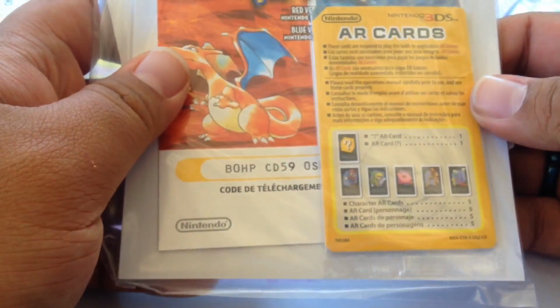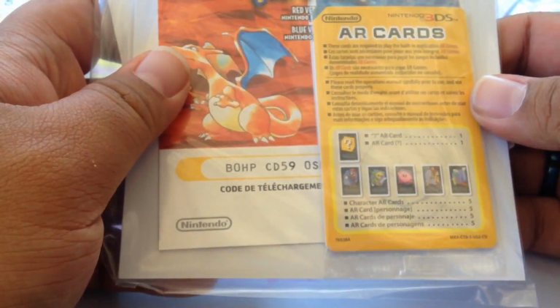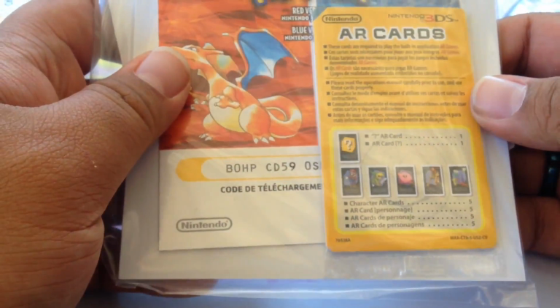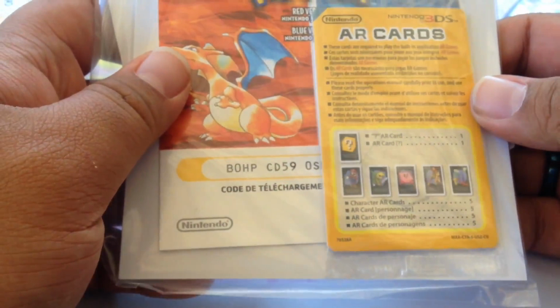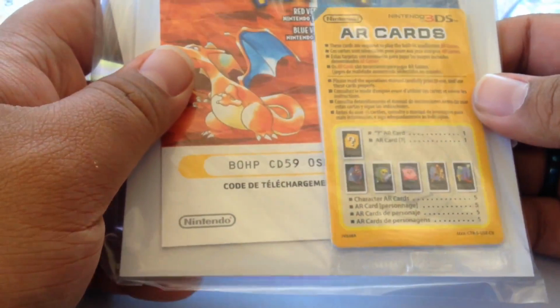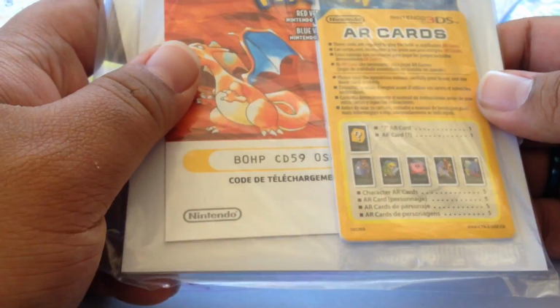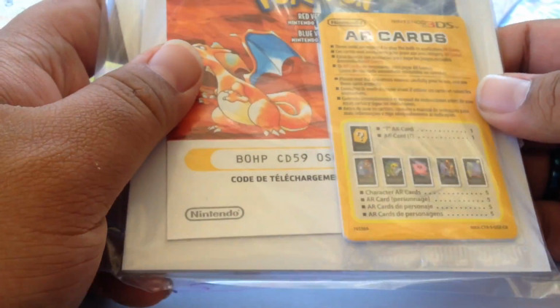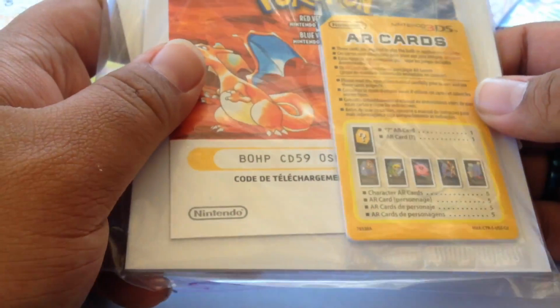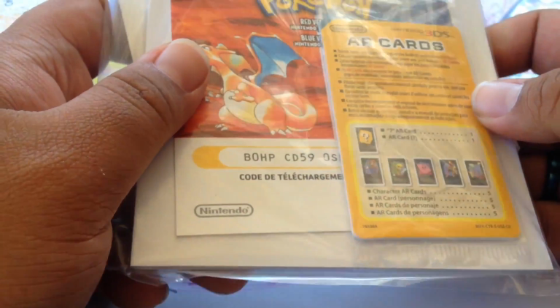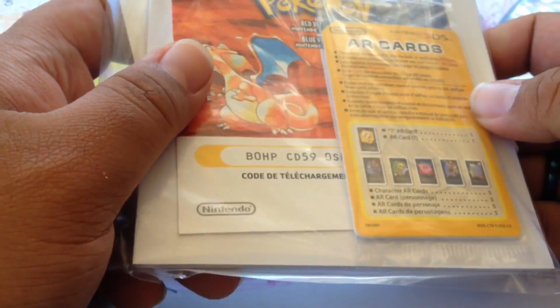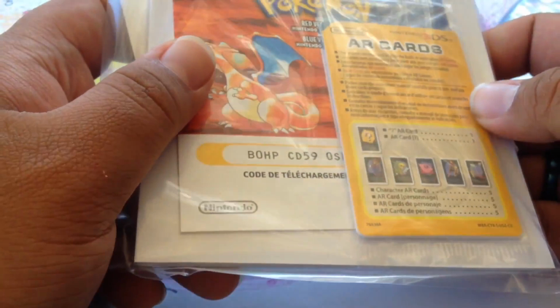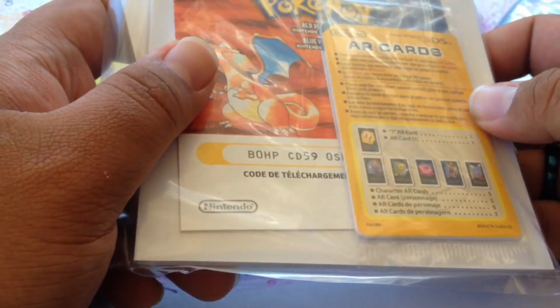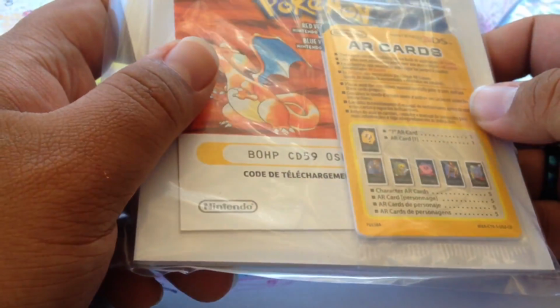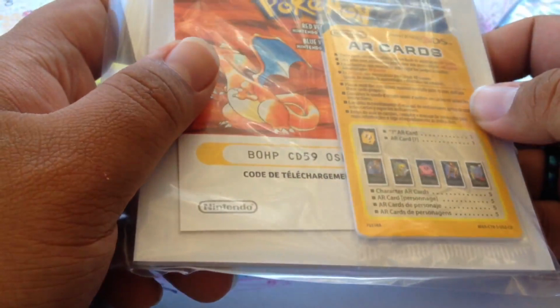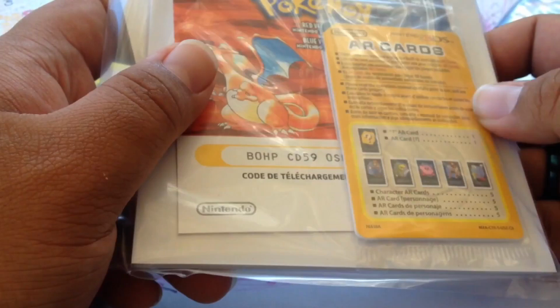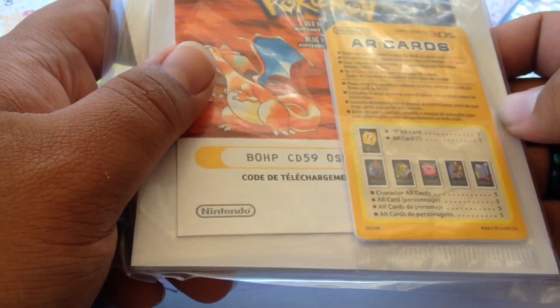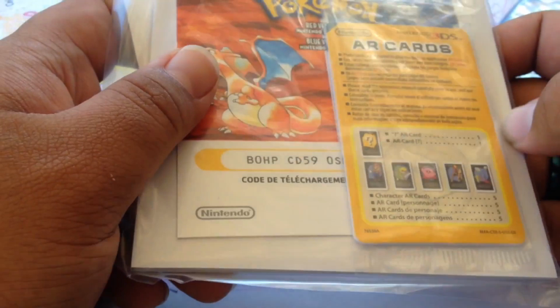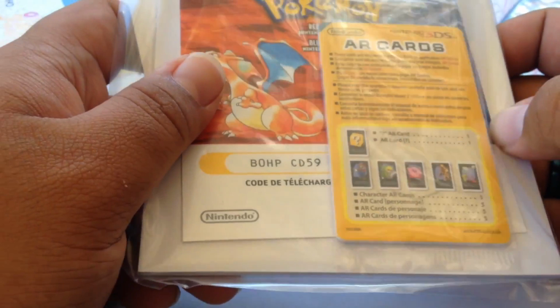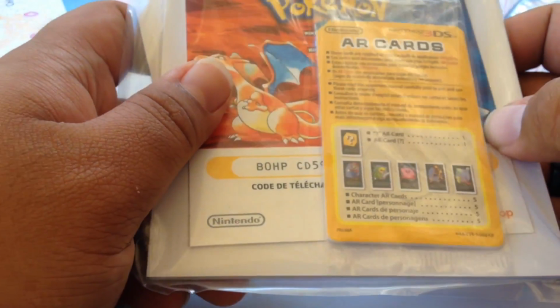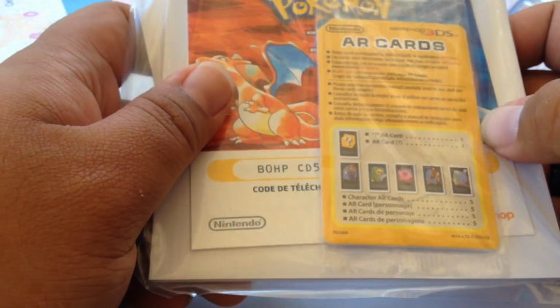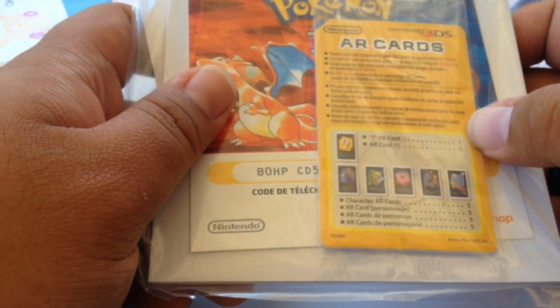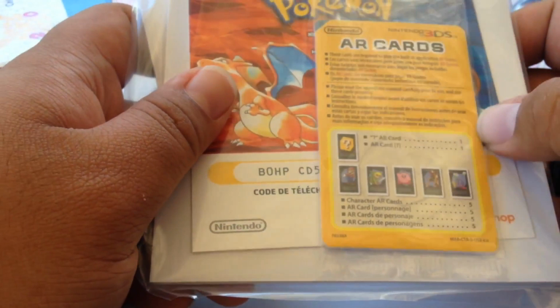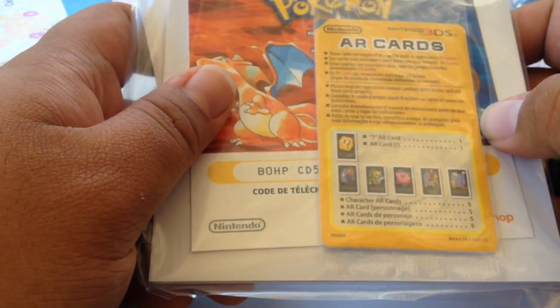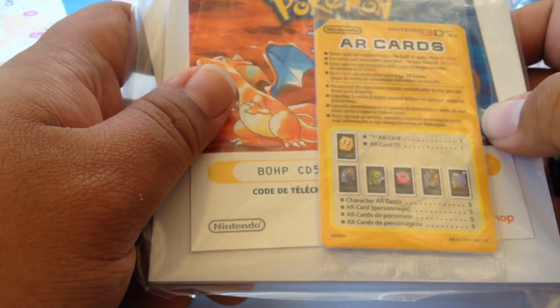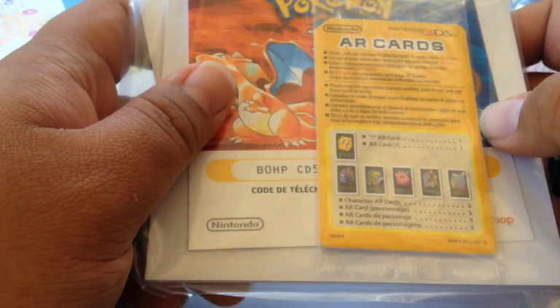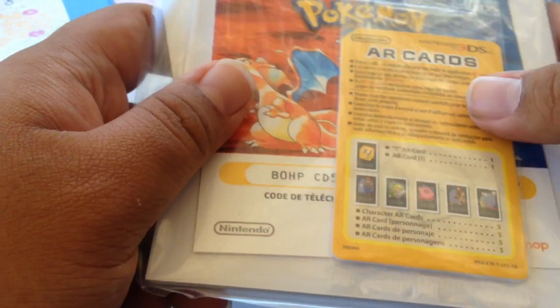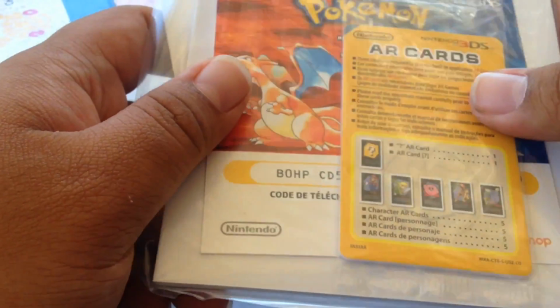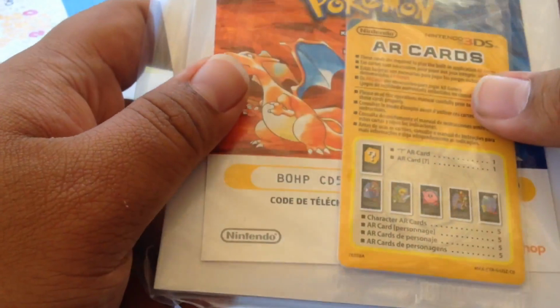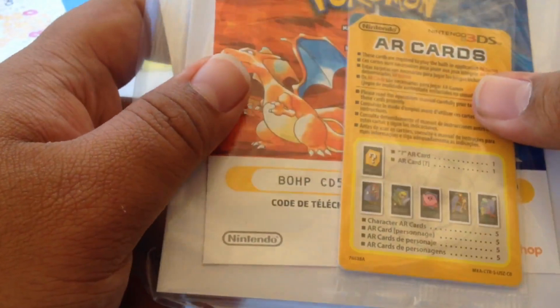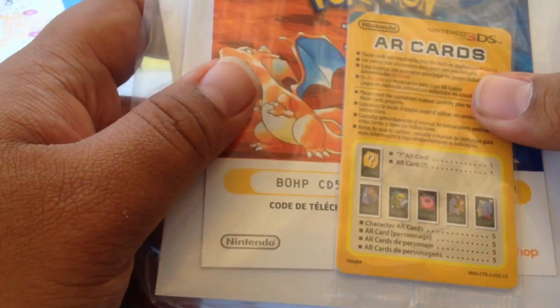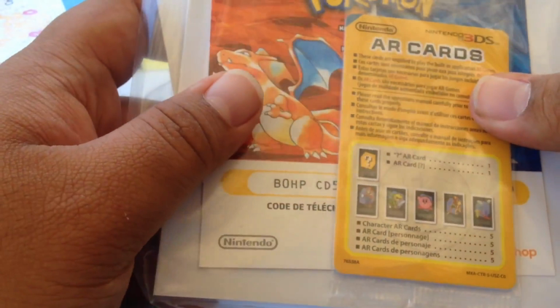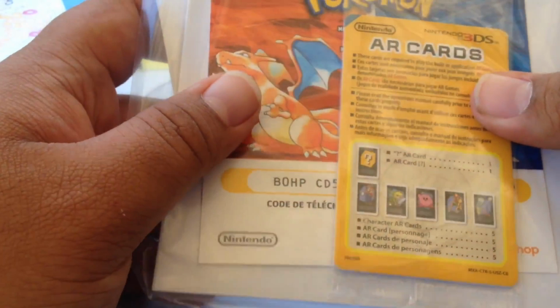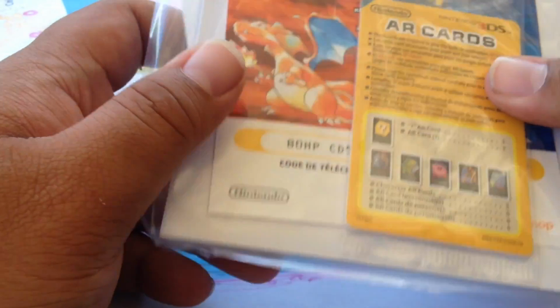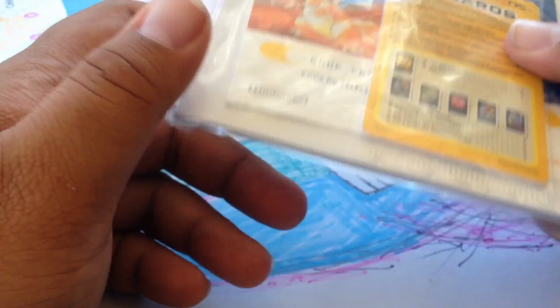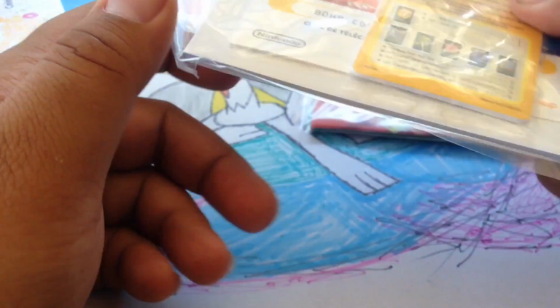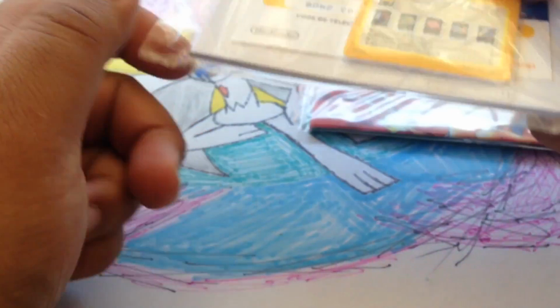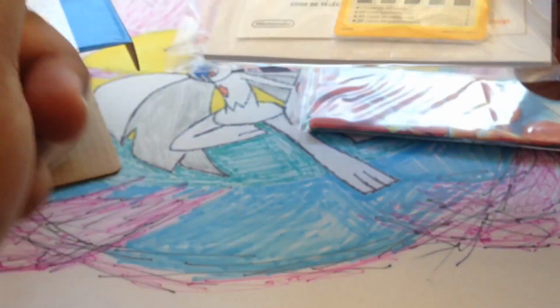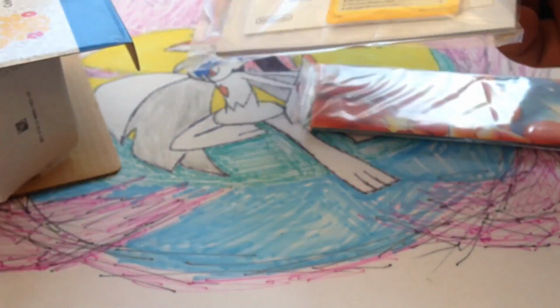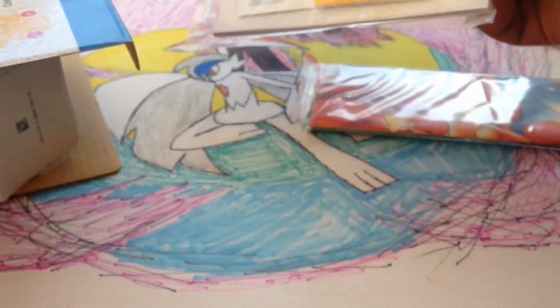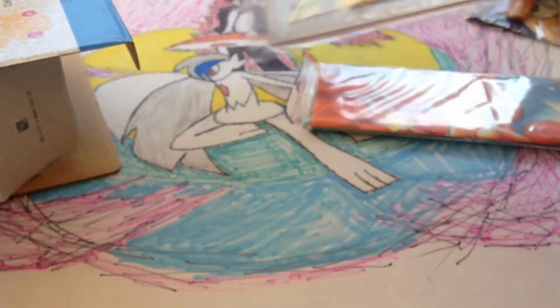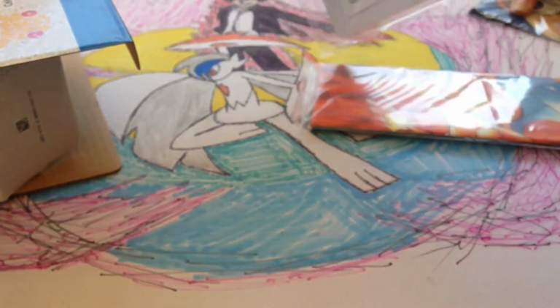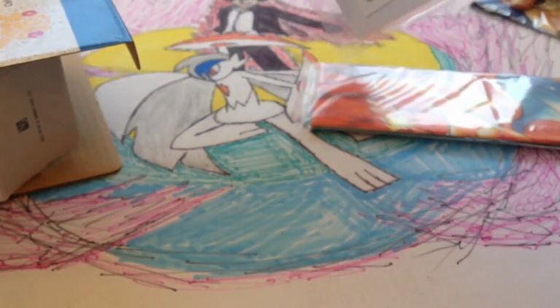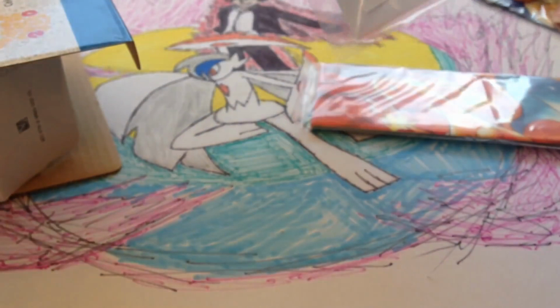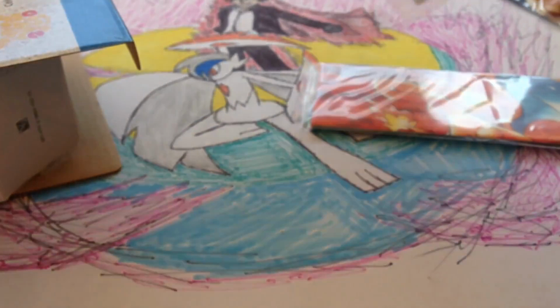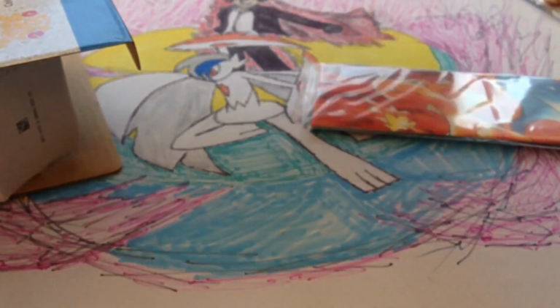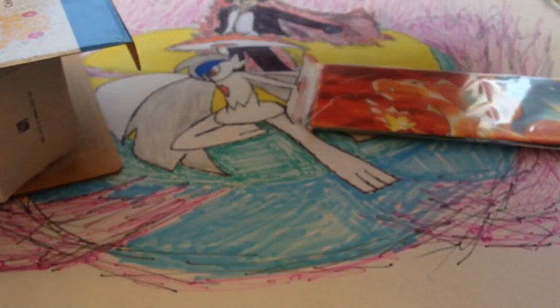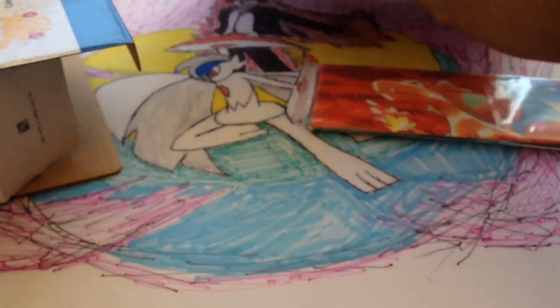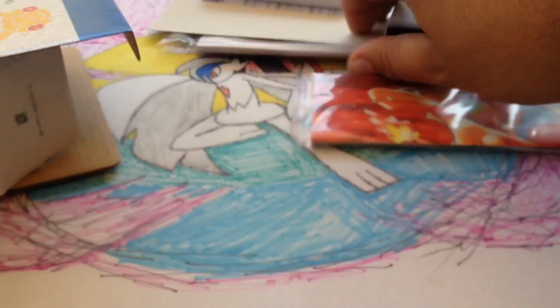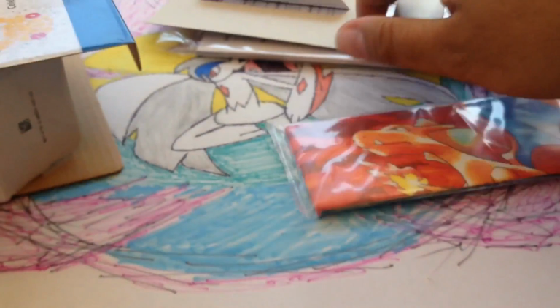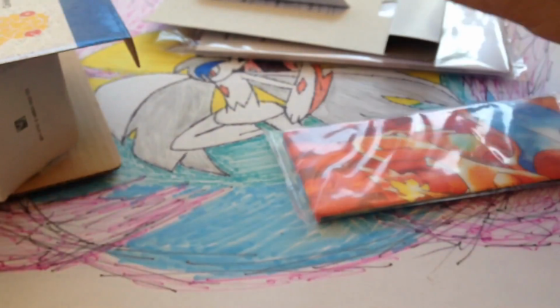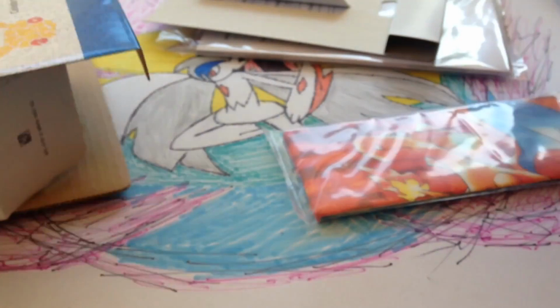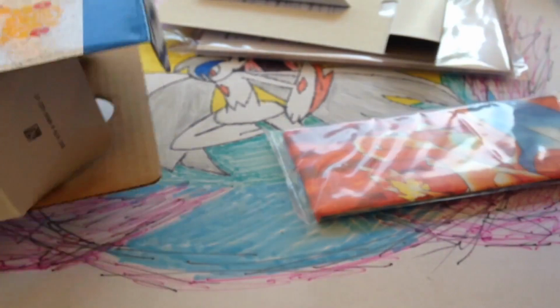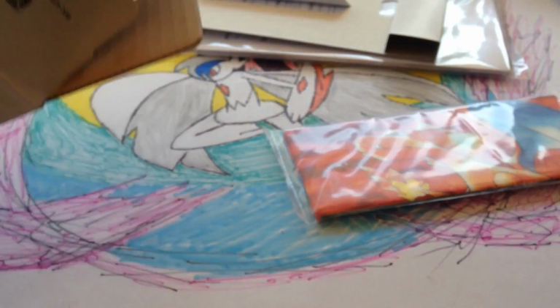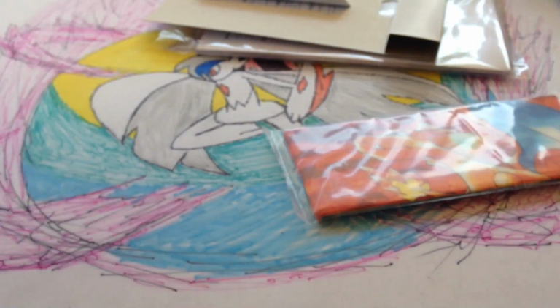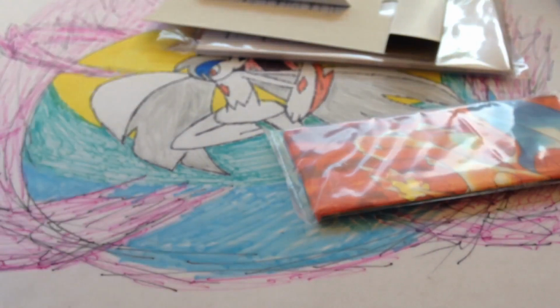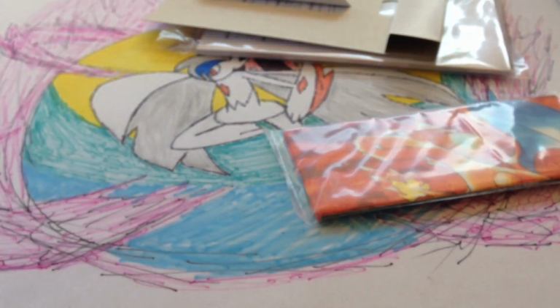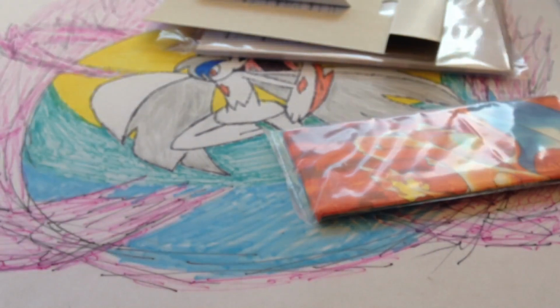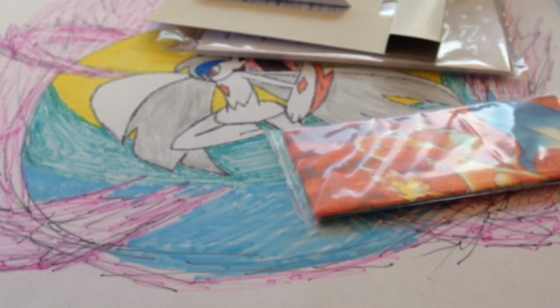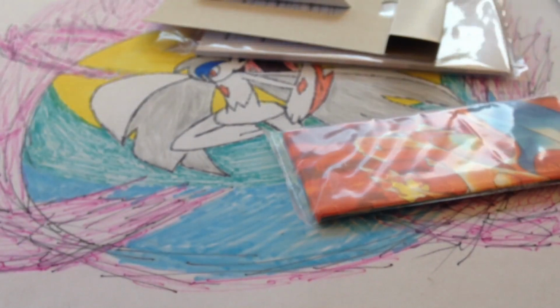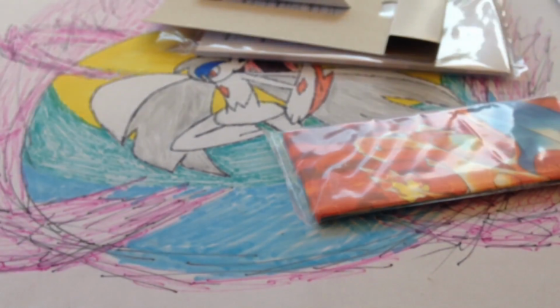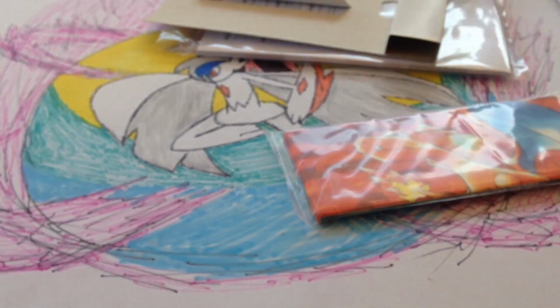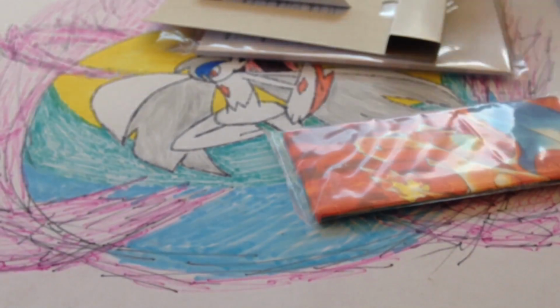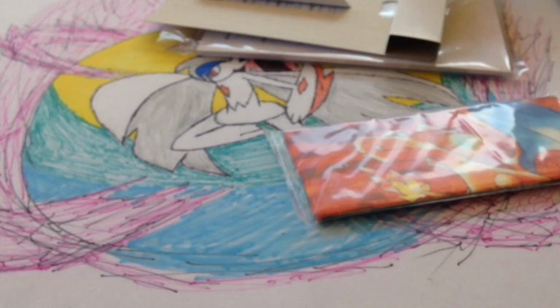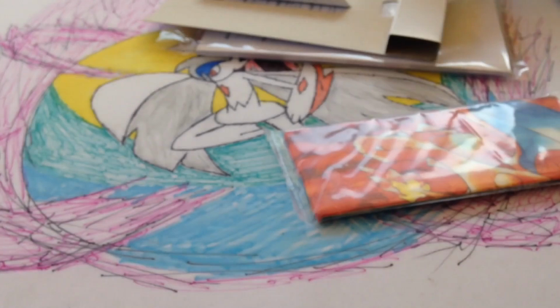Plus I'll have this — you can't see the whole code, but that is the code for Red and Blue.